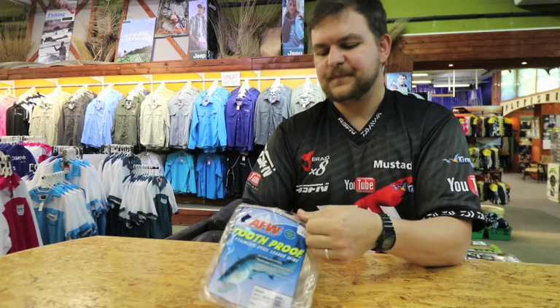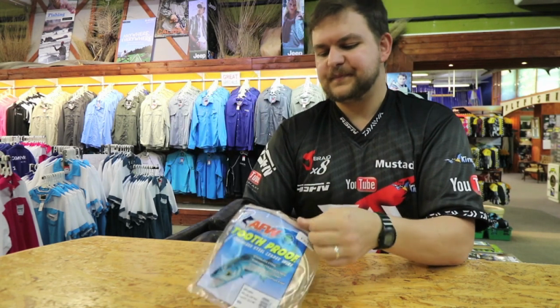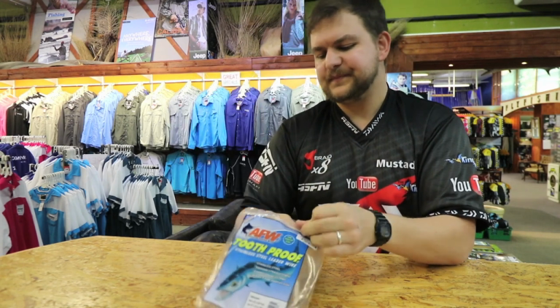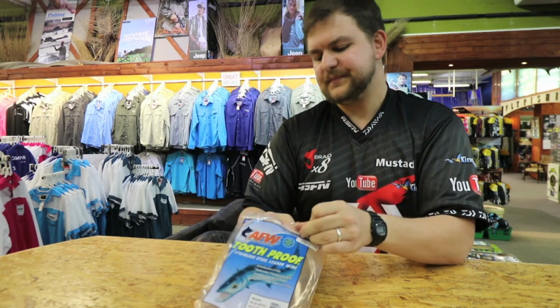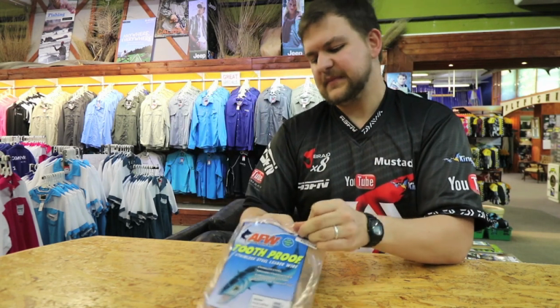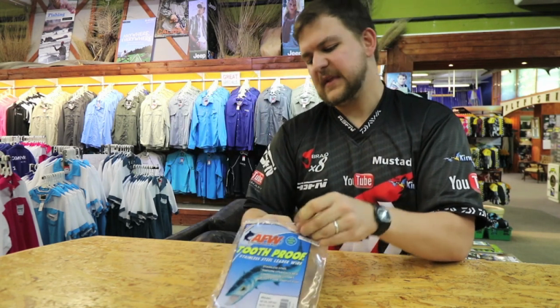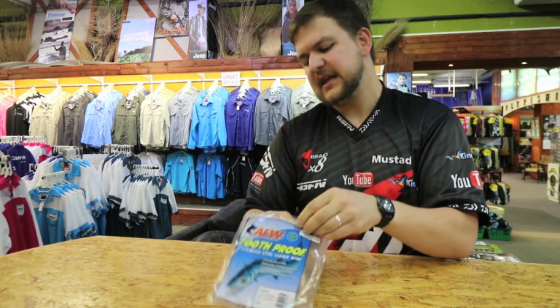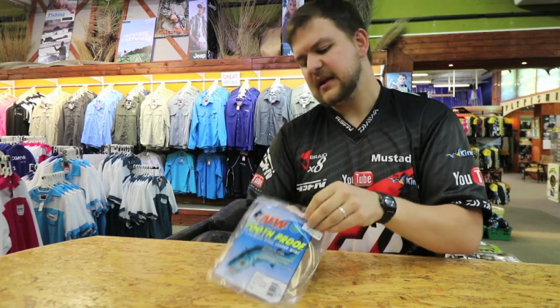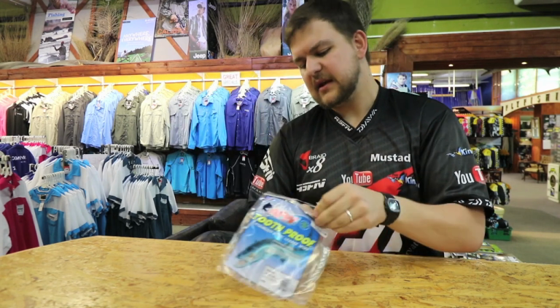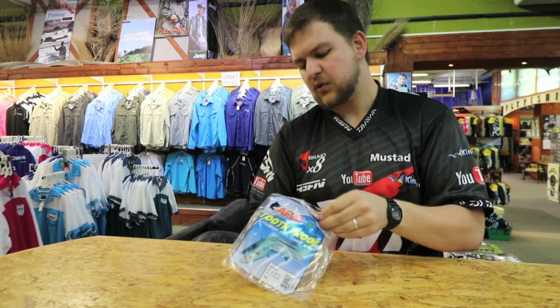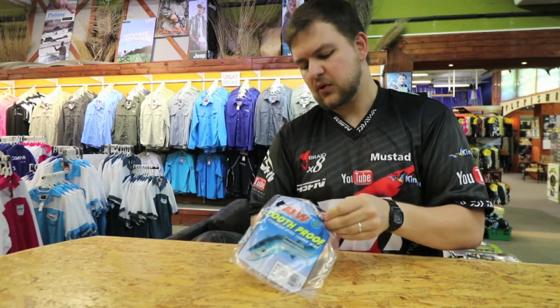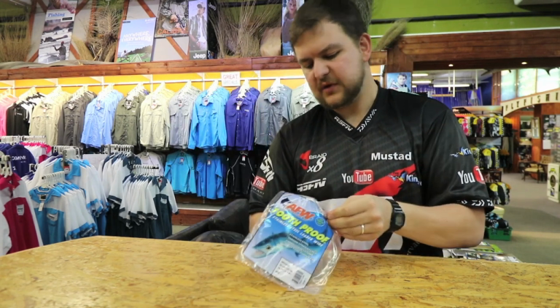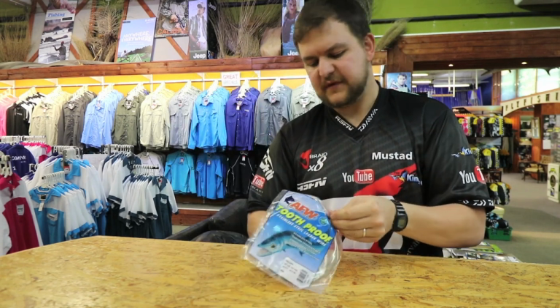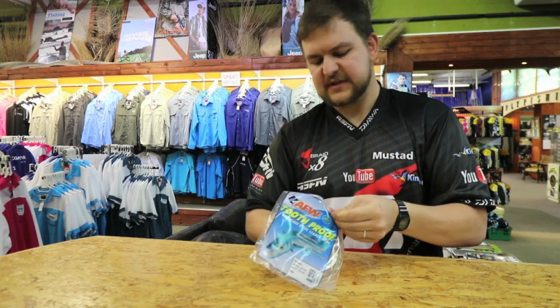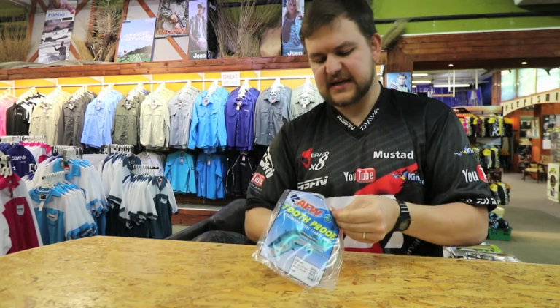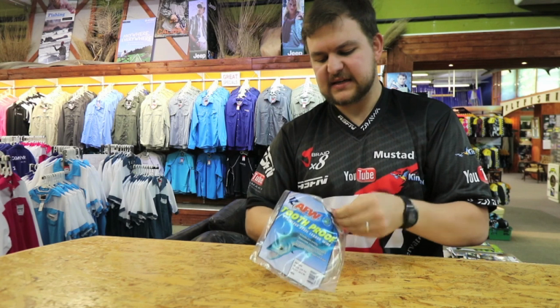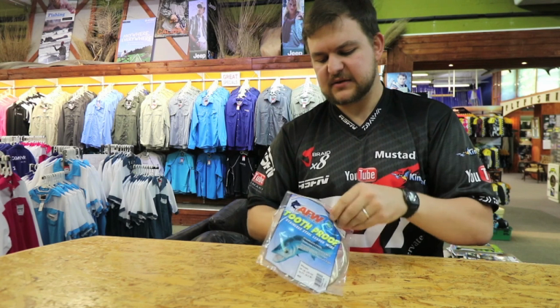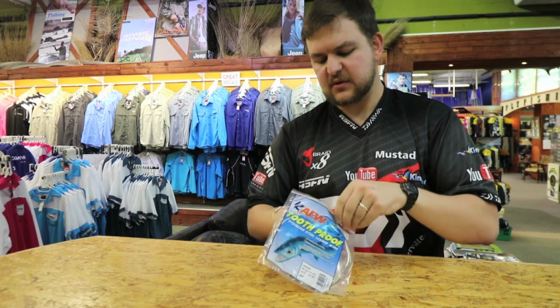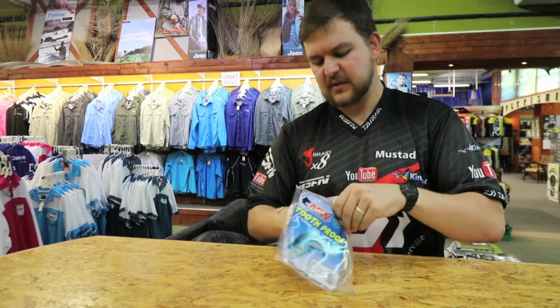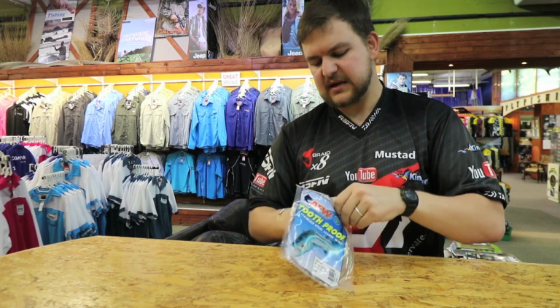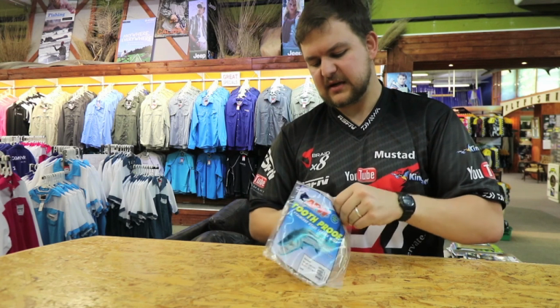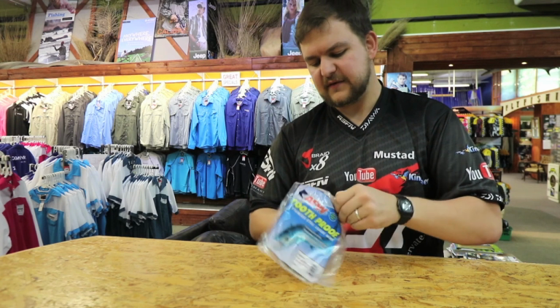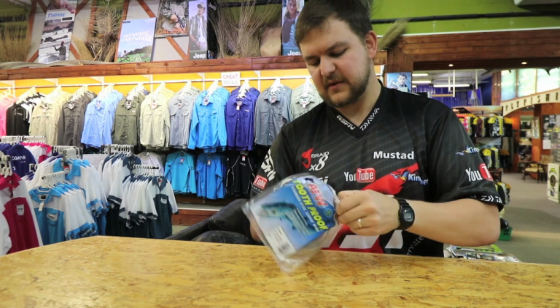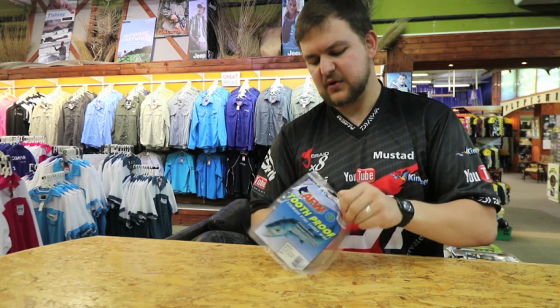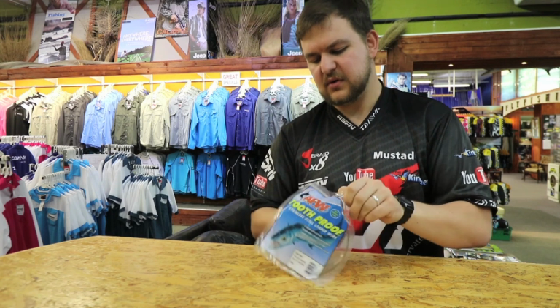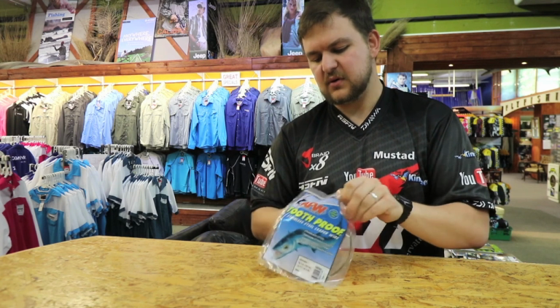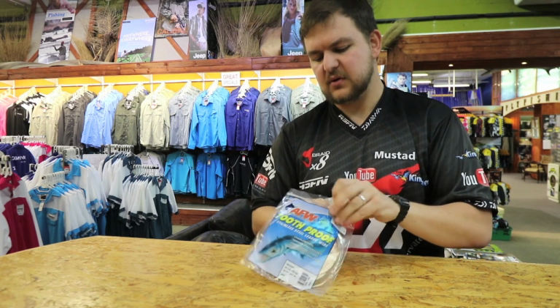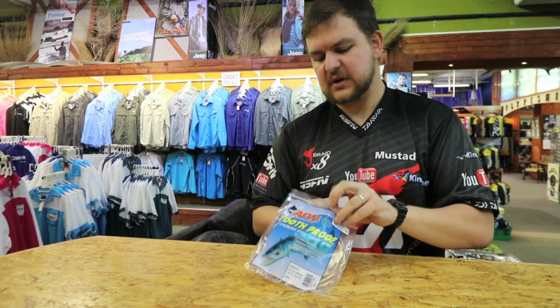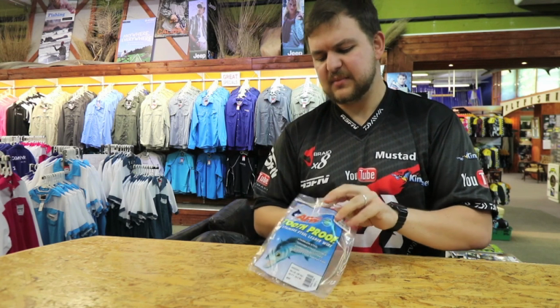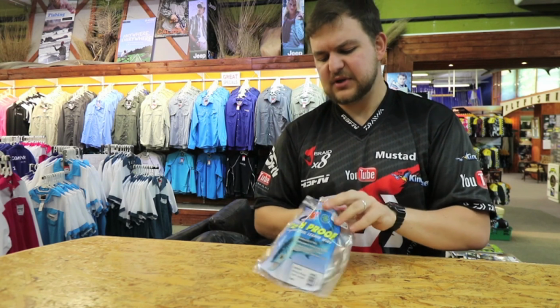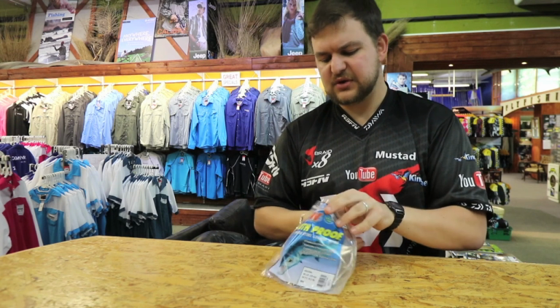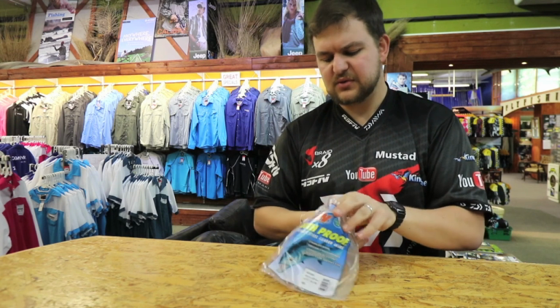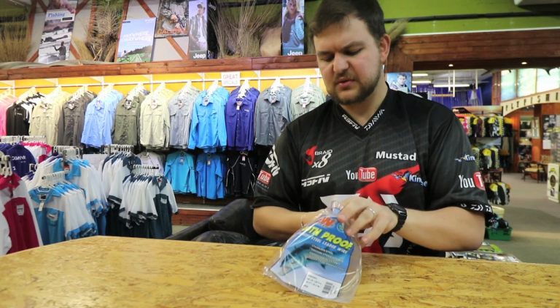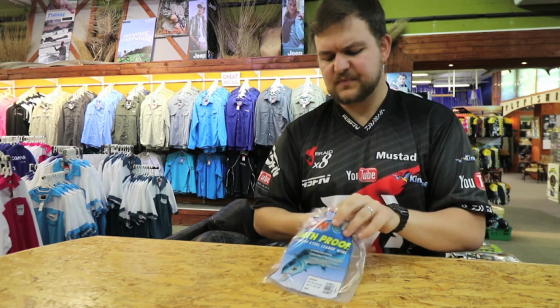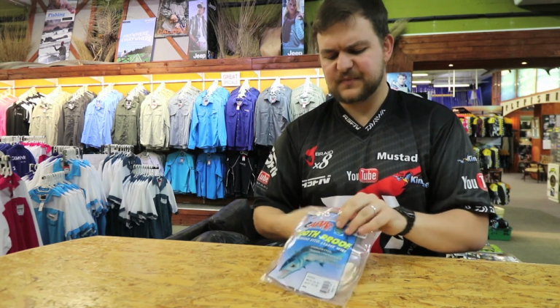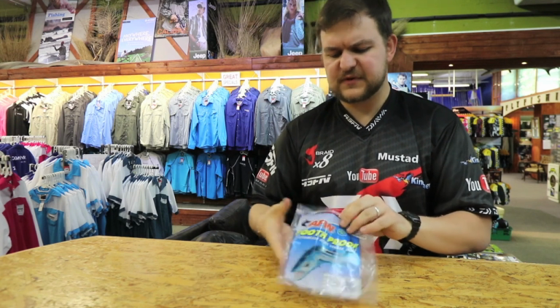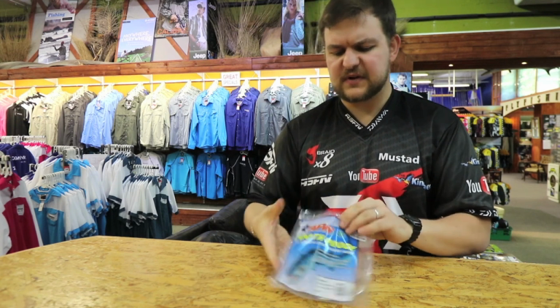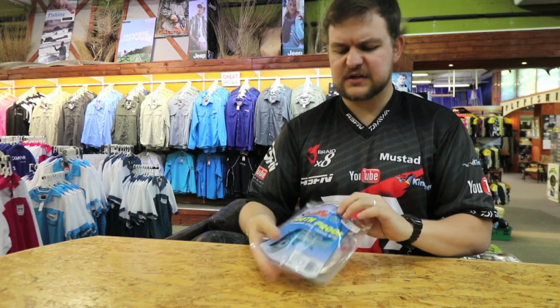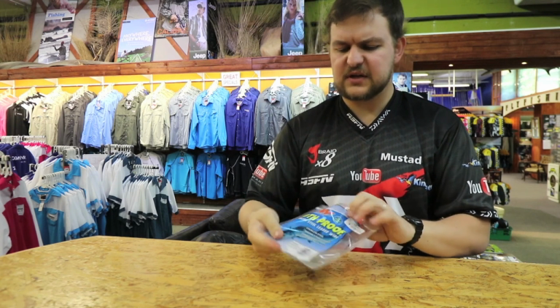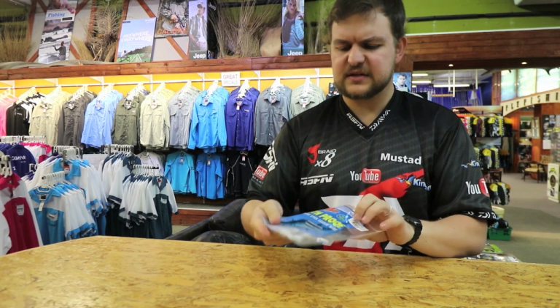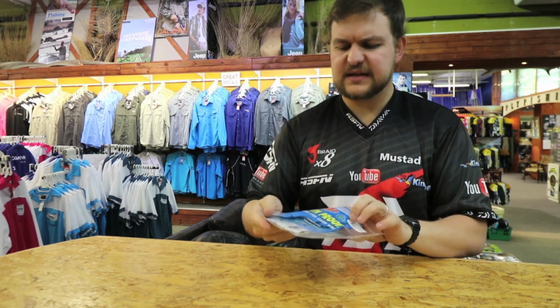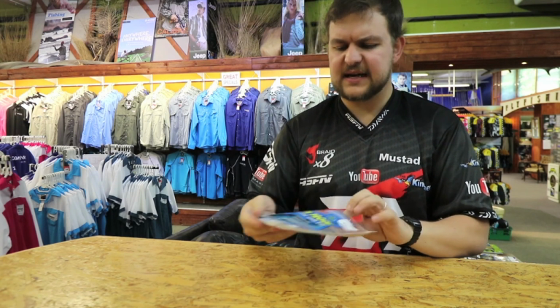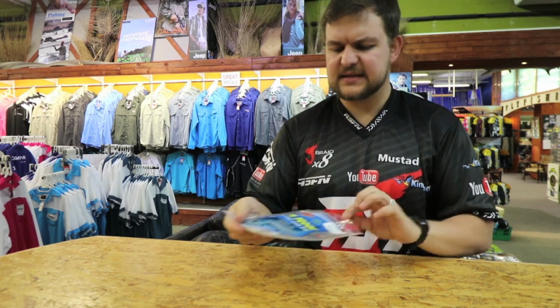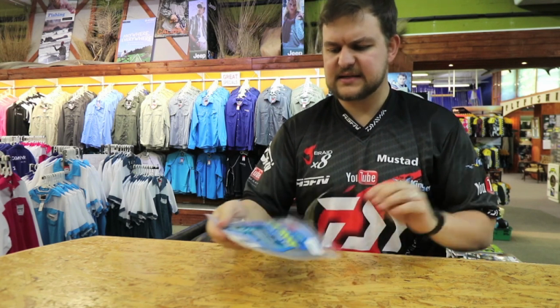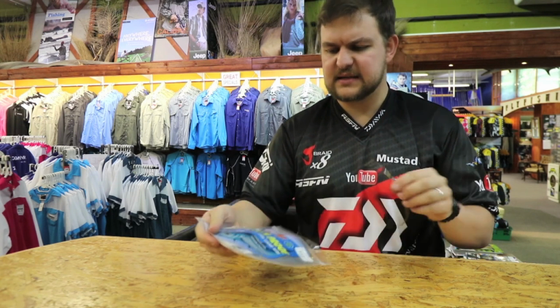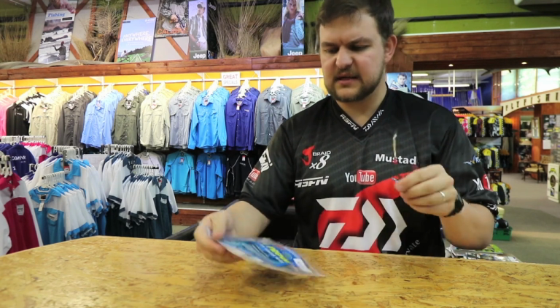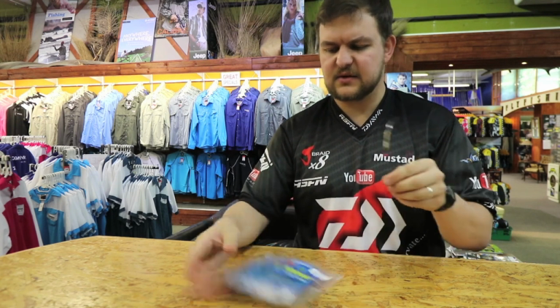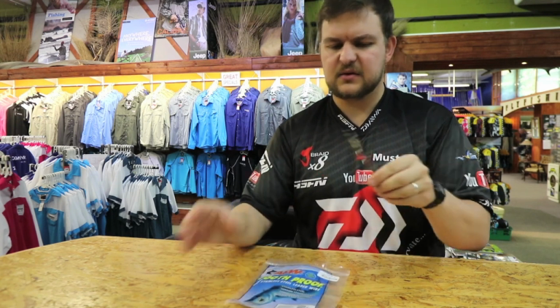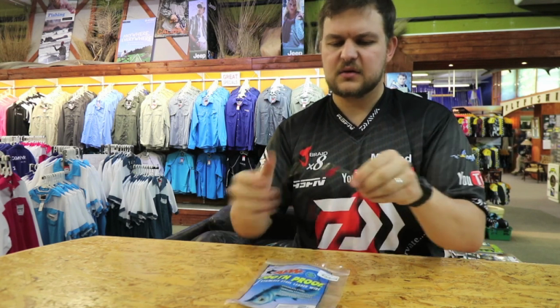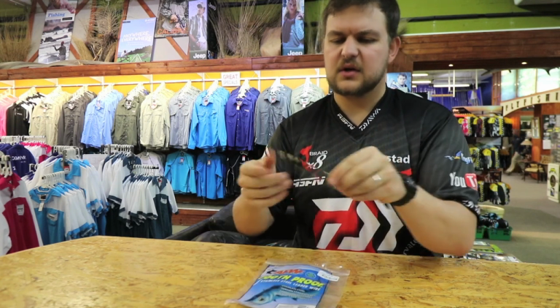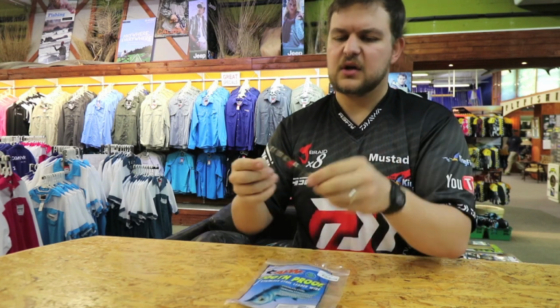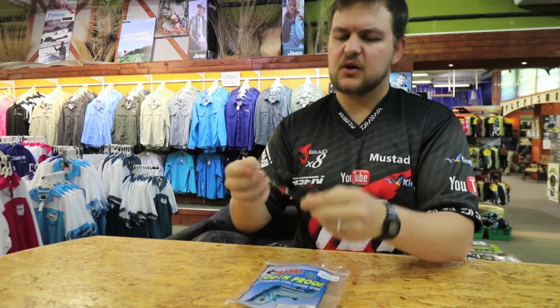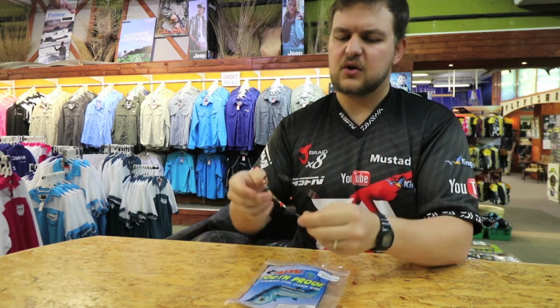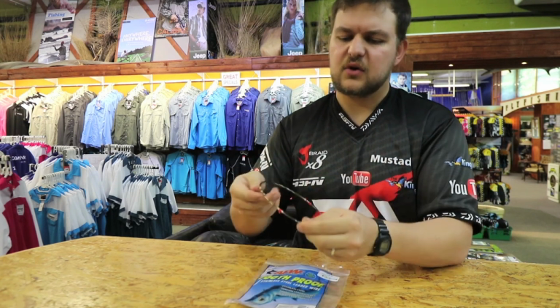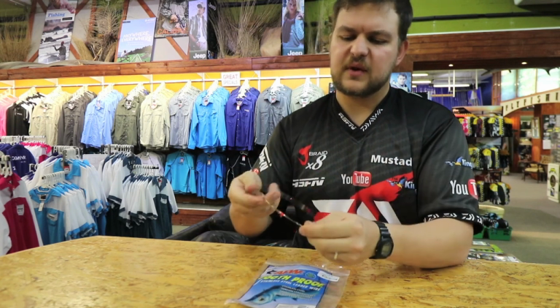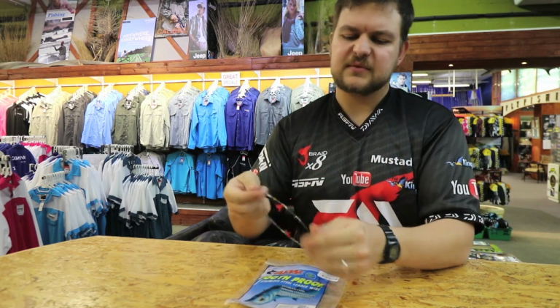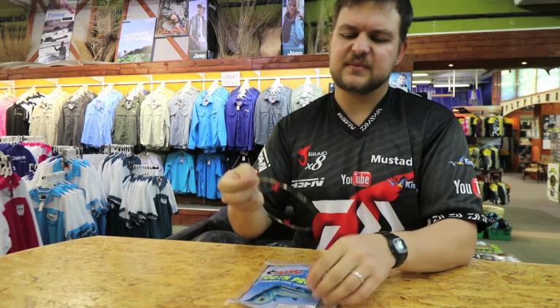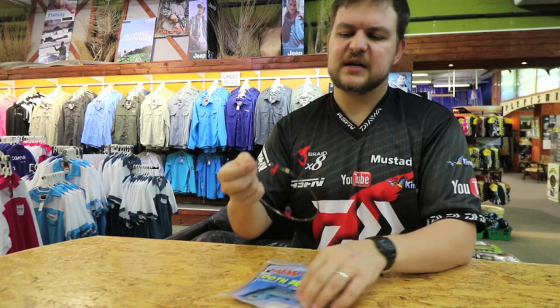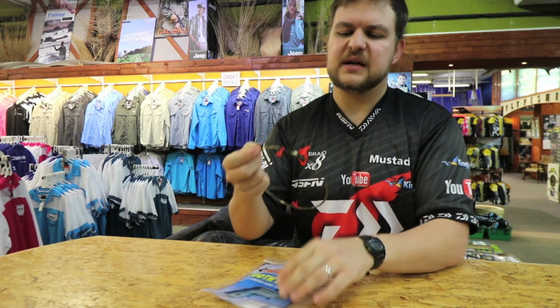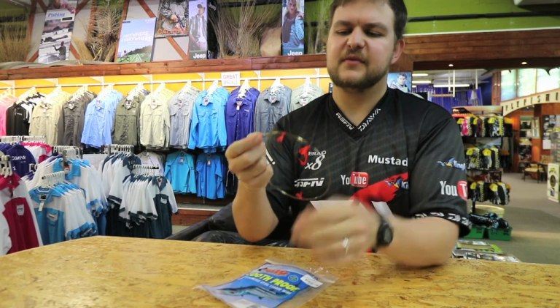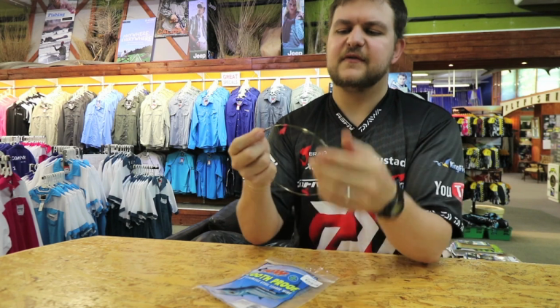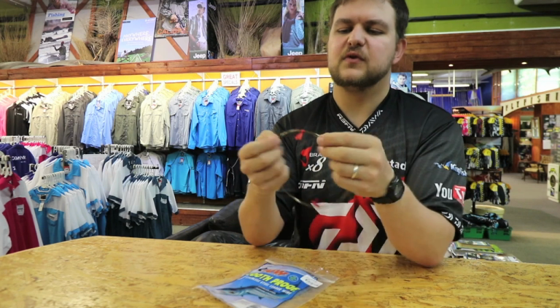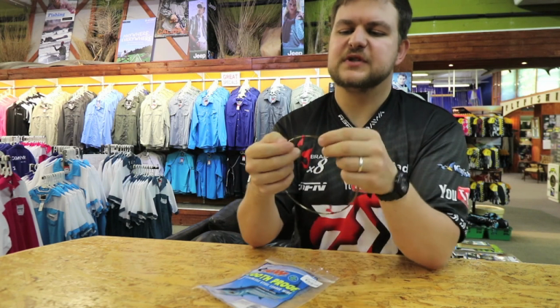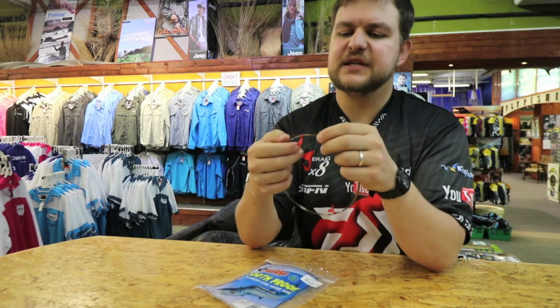You get it in all different sizes, all the way down from your number 2 — as far as I know, the lightest that they do — all the way up to about a number 14.